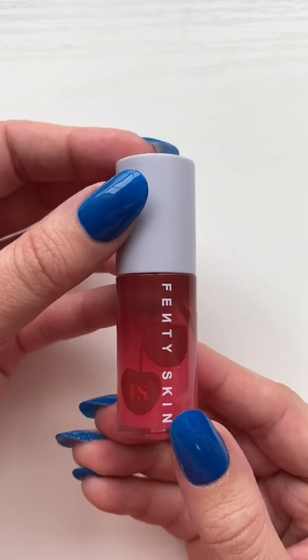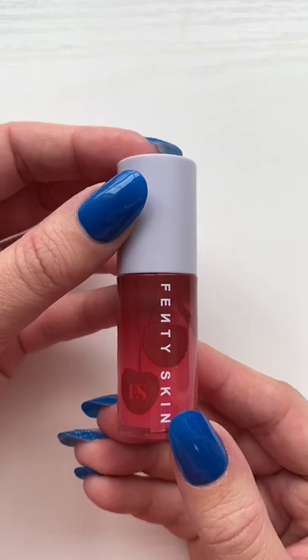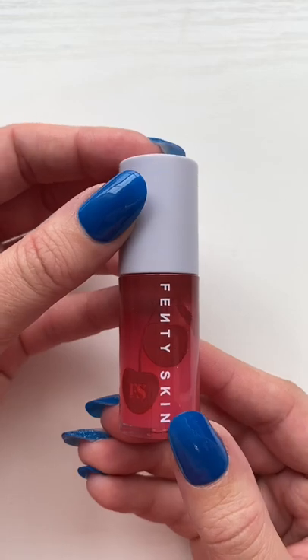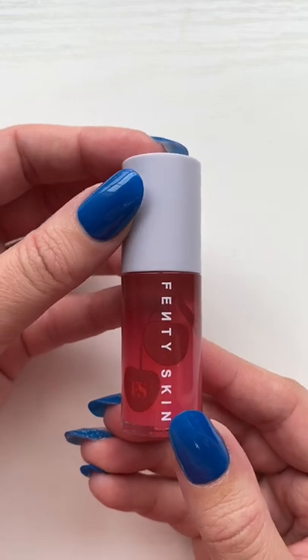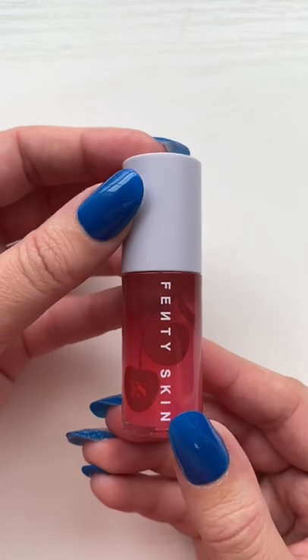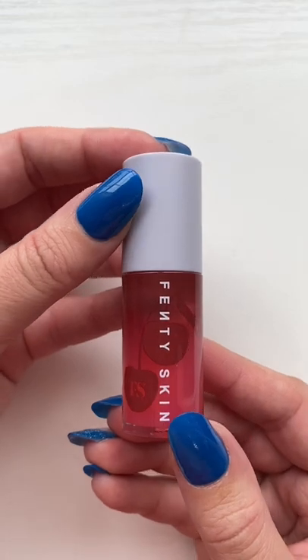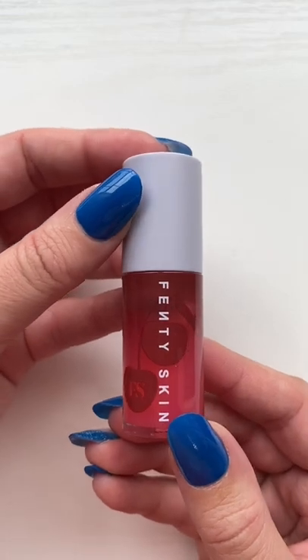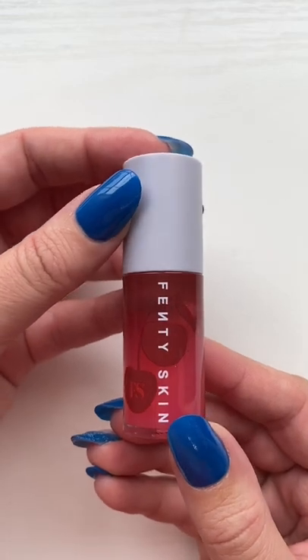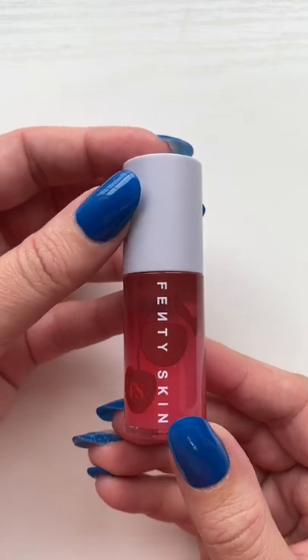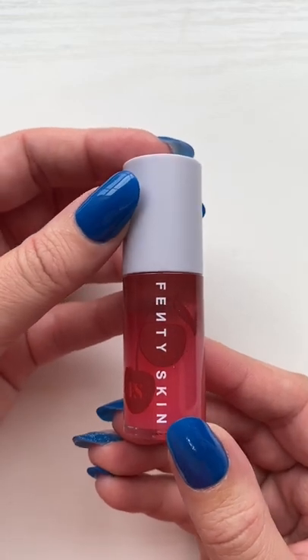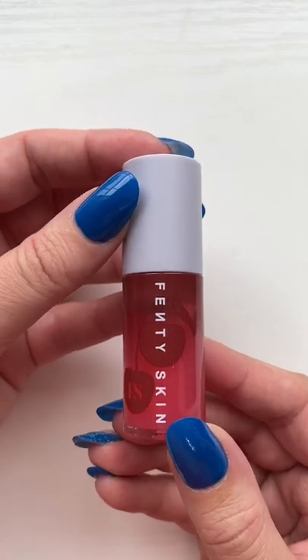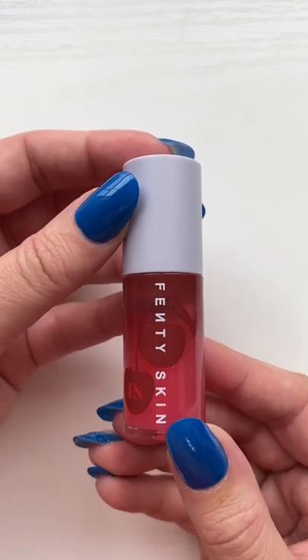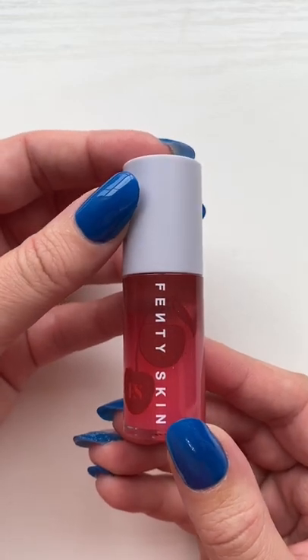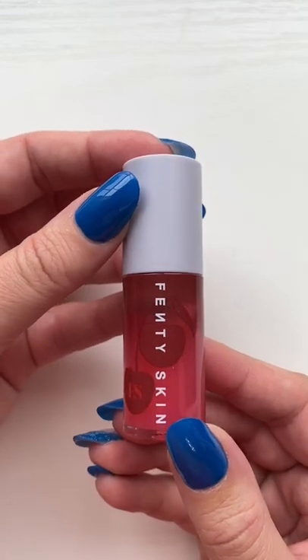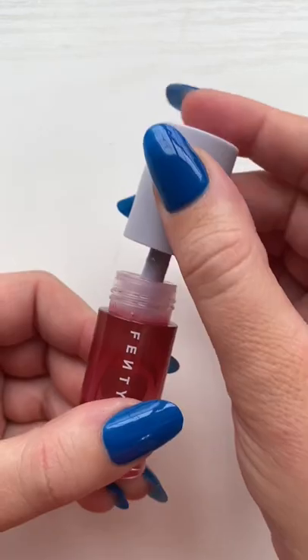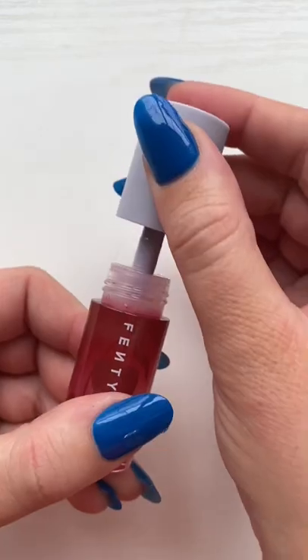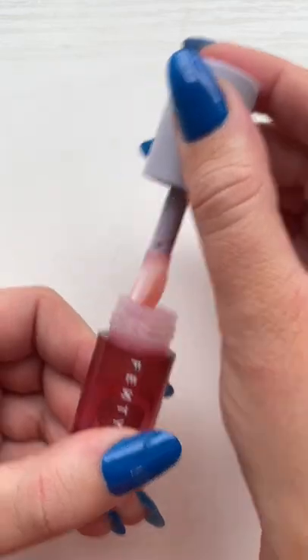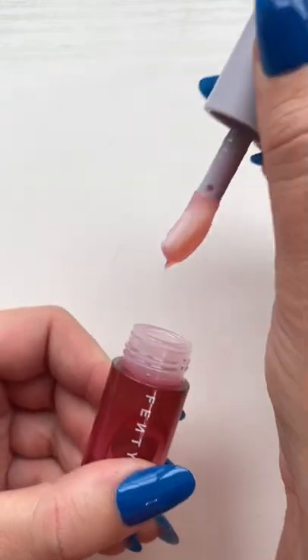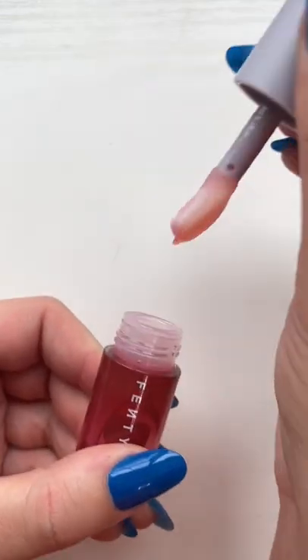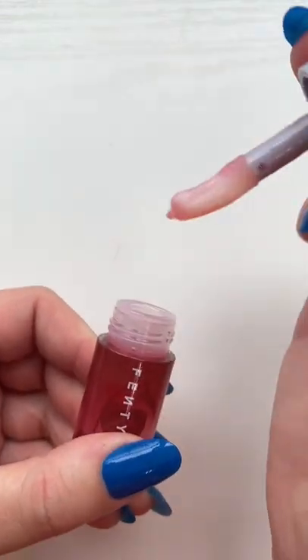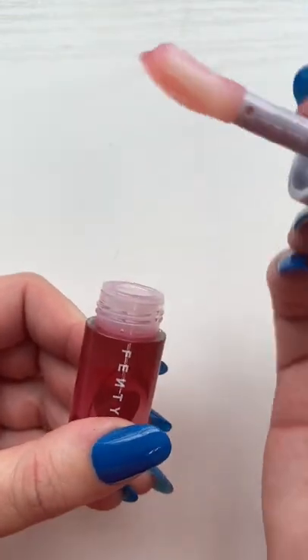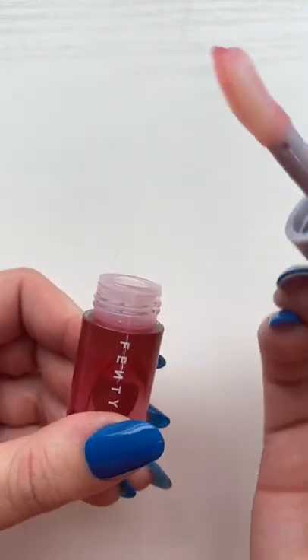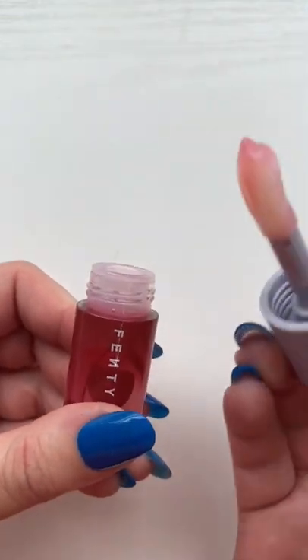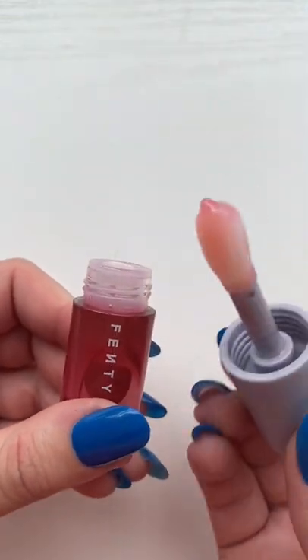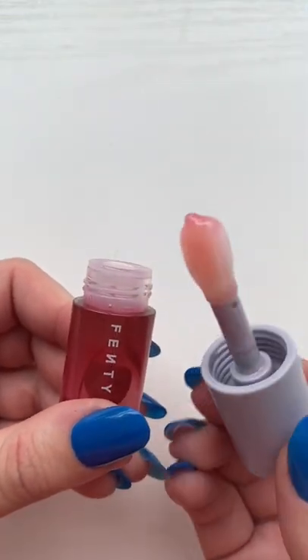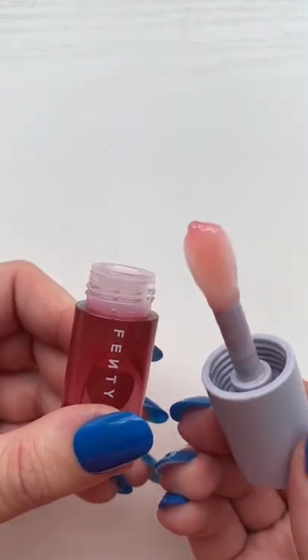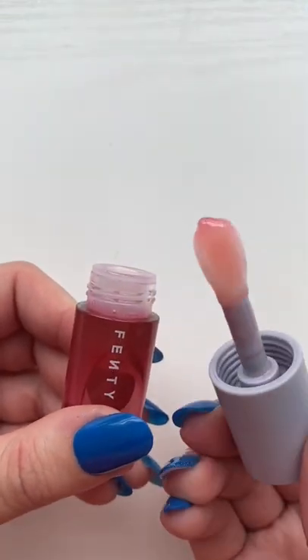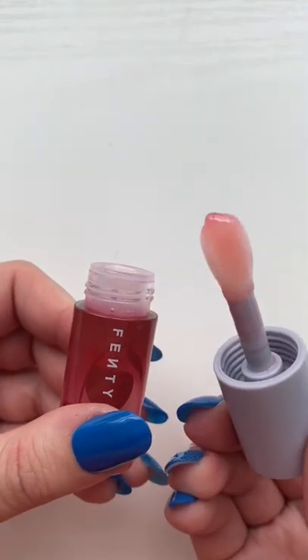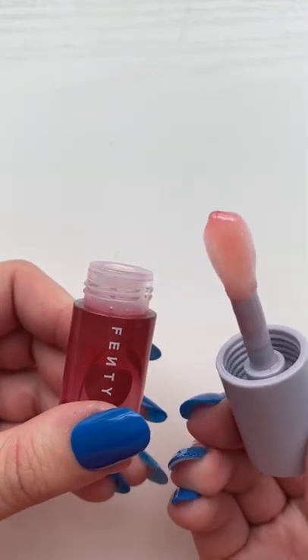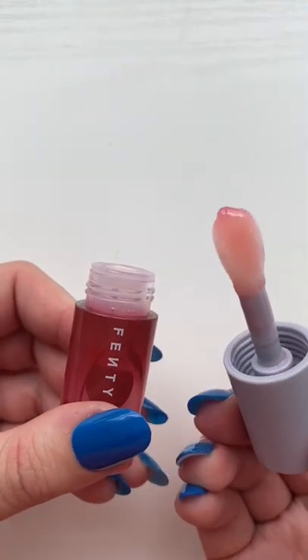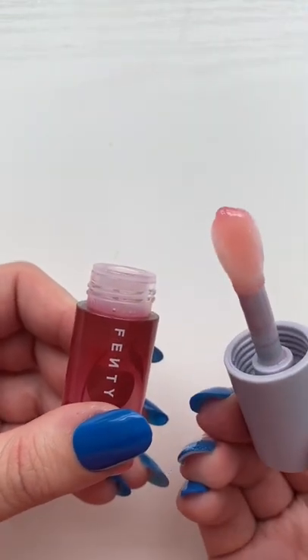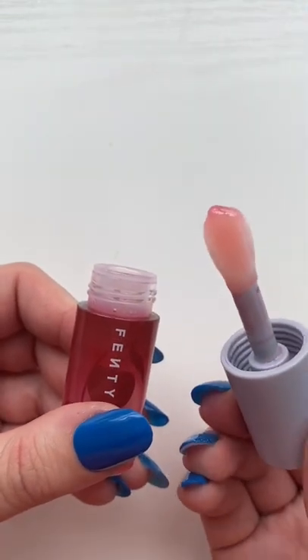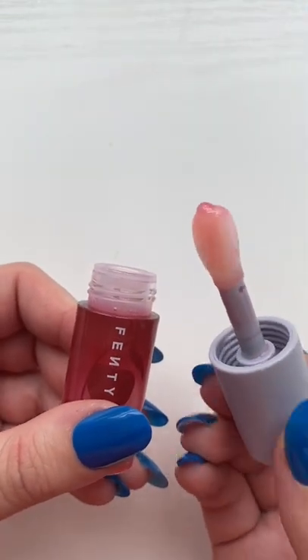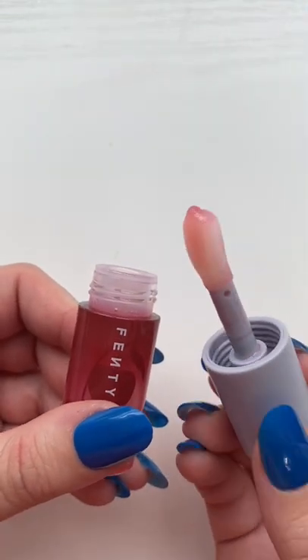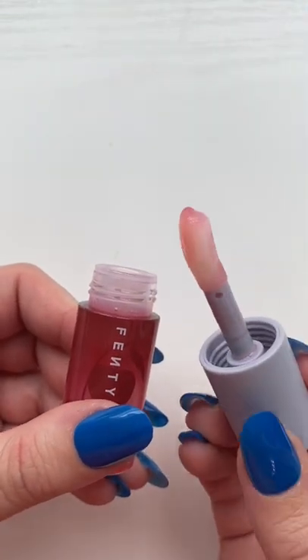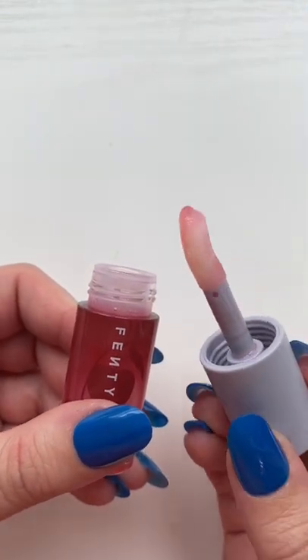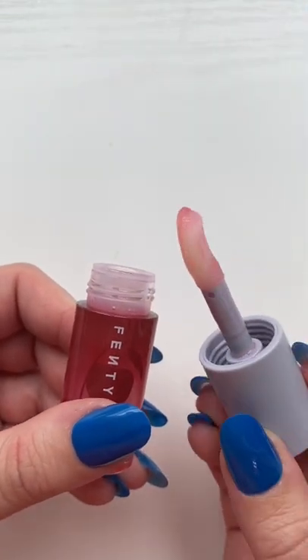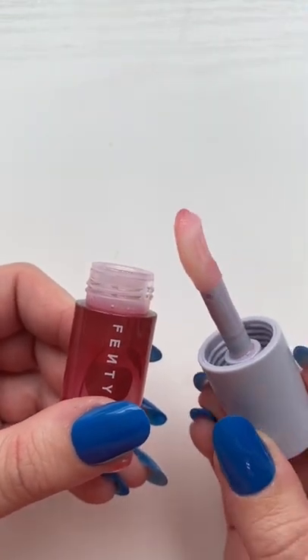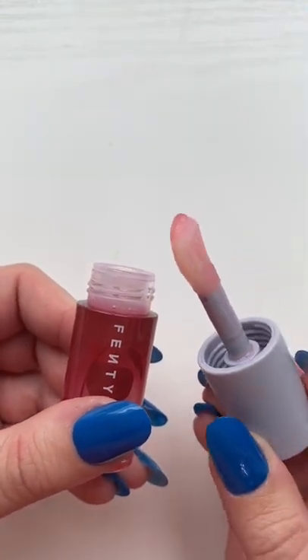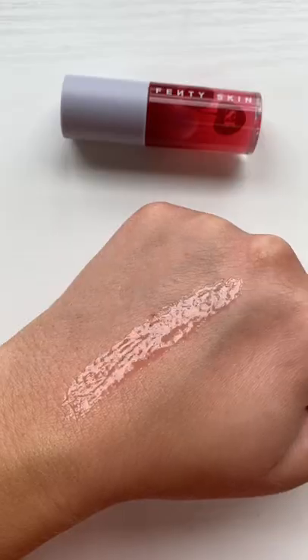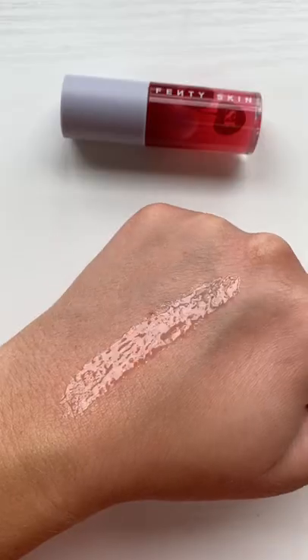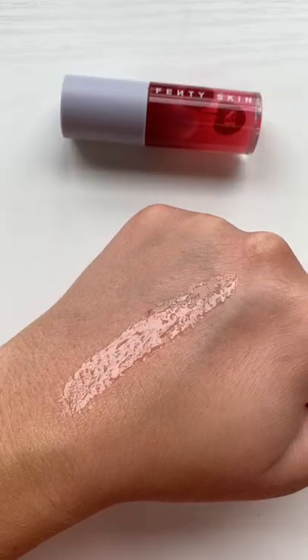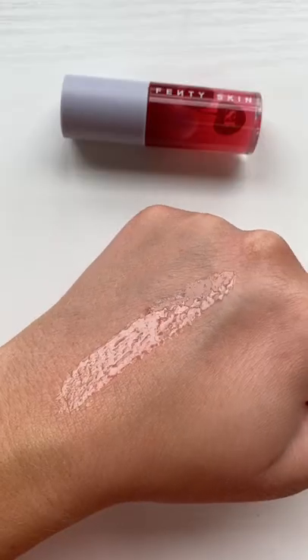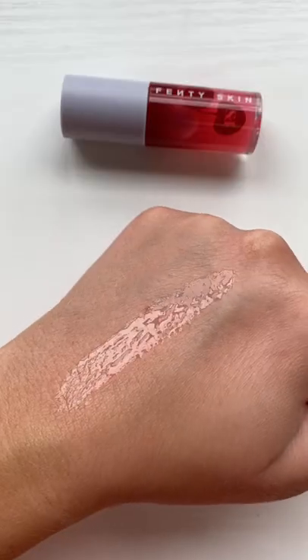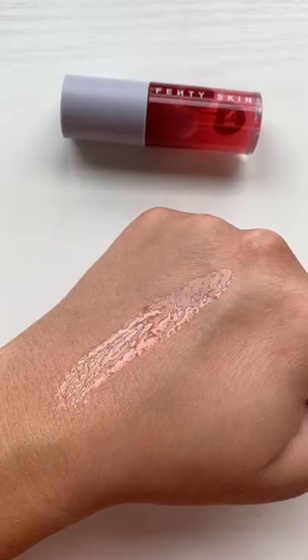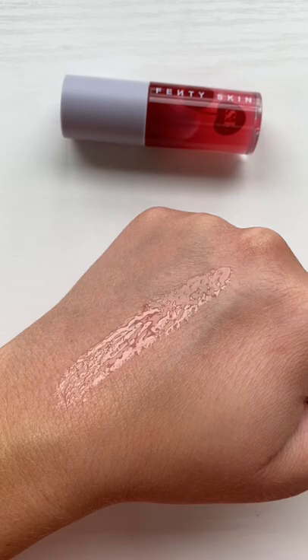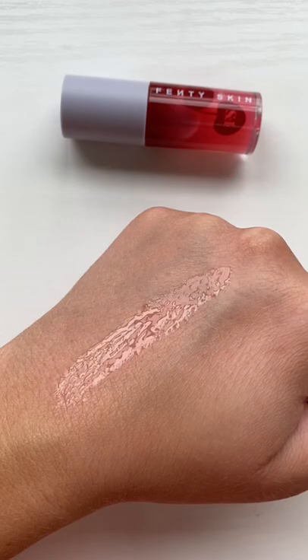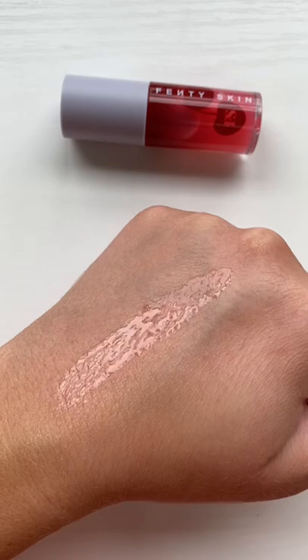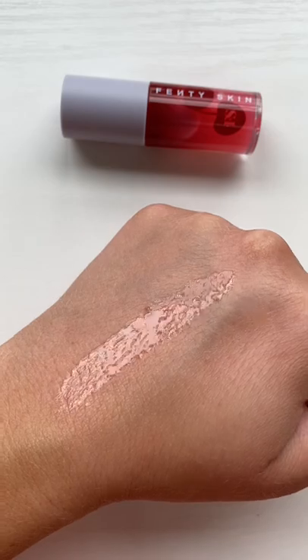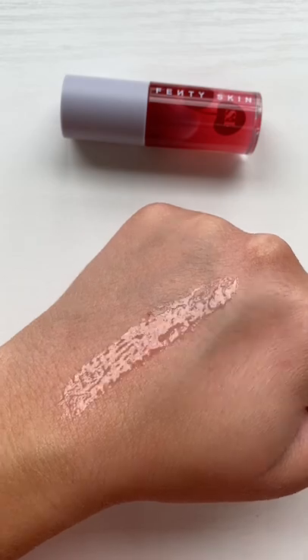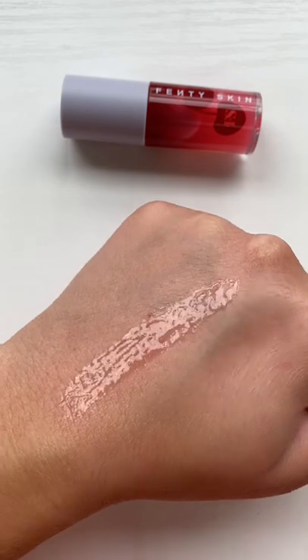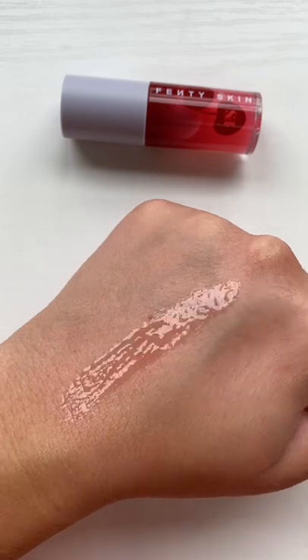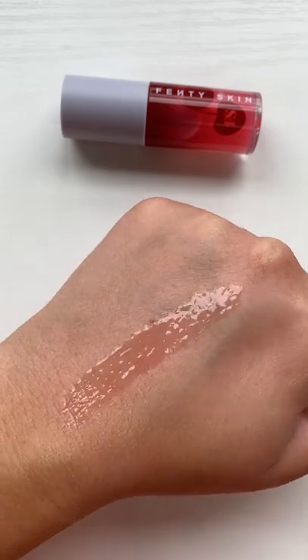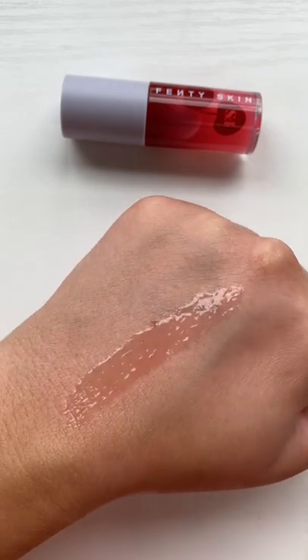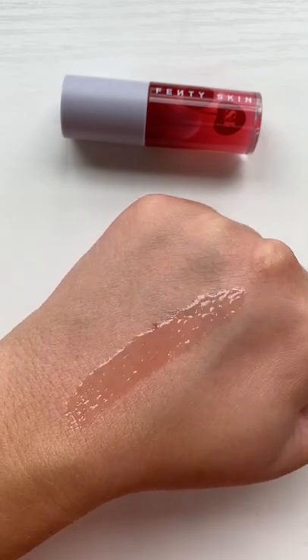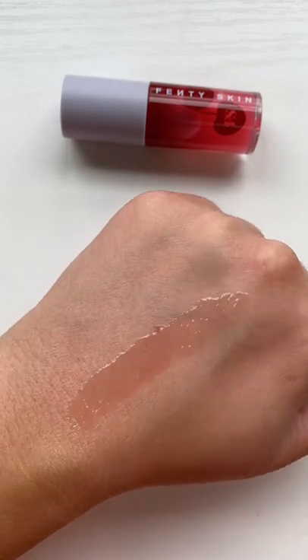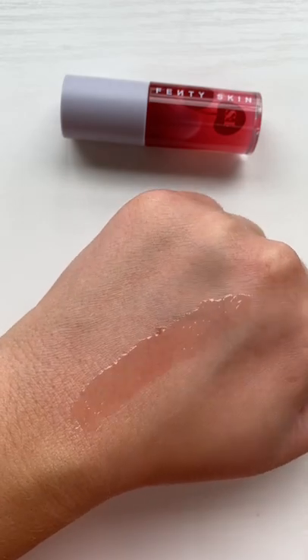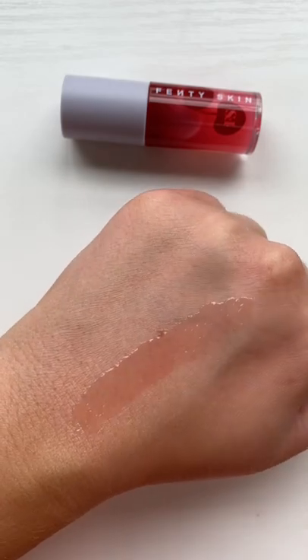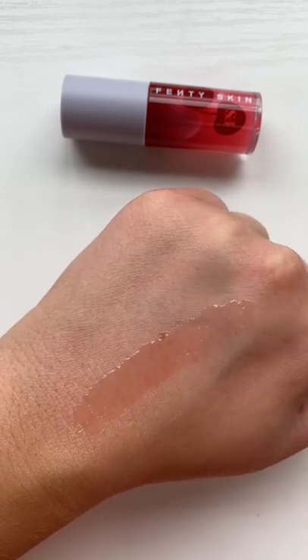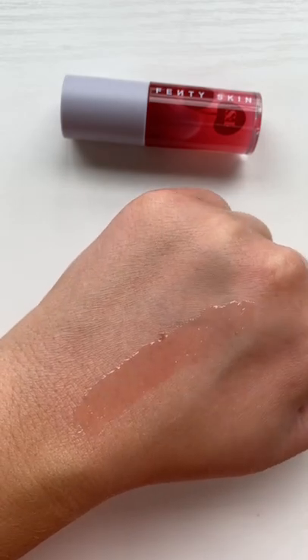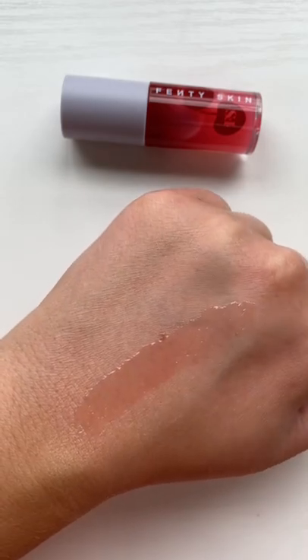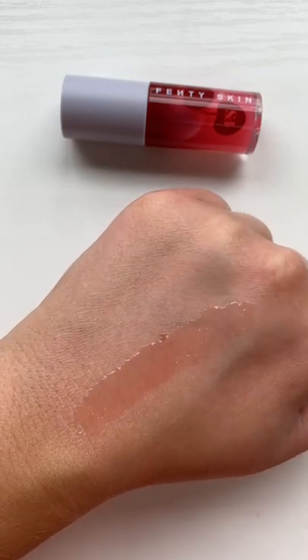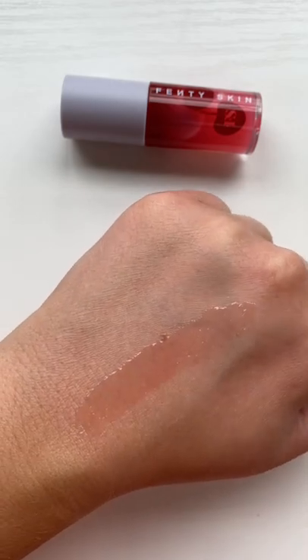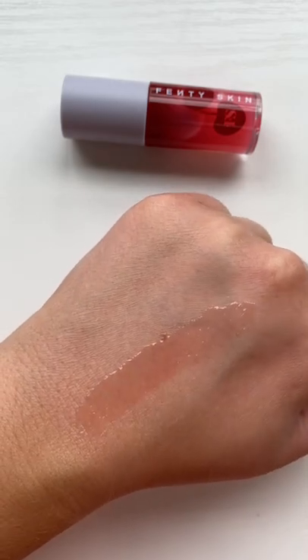A favorite of mine is the Fenty Skin Lip Oil. This is super thick and nourishing and incredibly high shine. I just wish it had more tint.